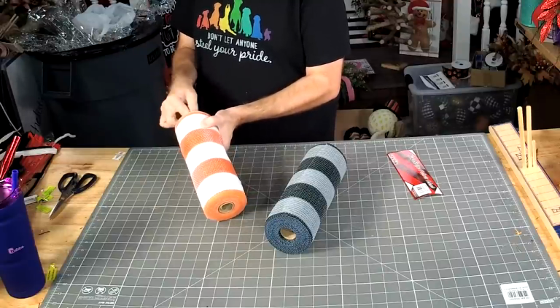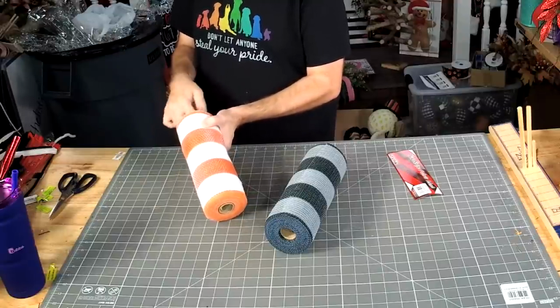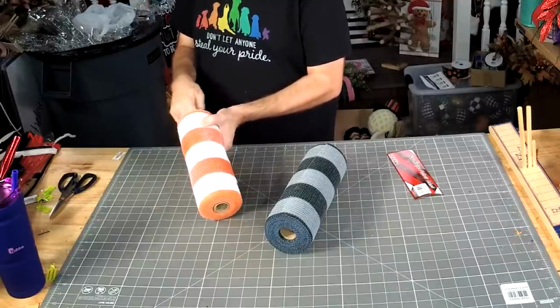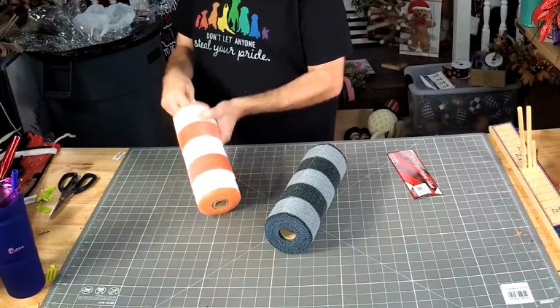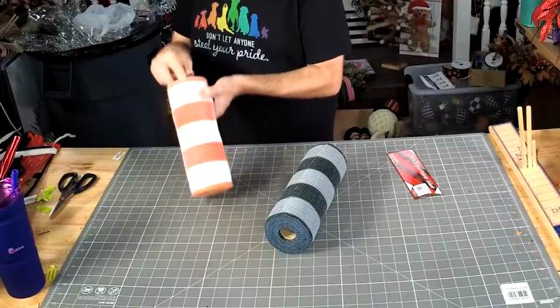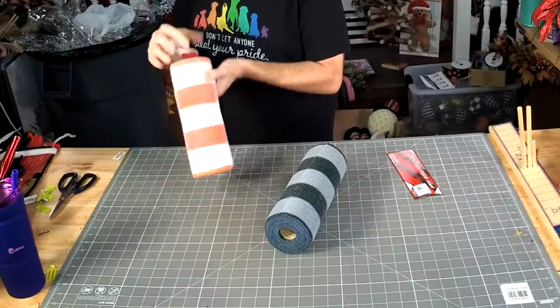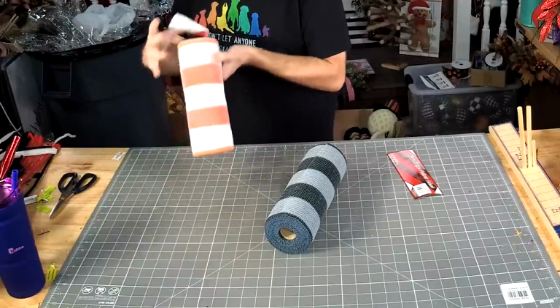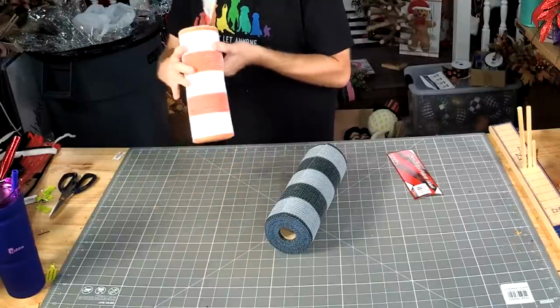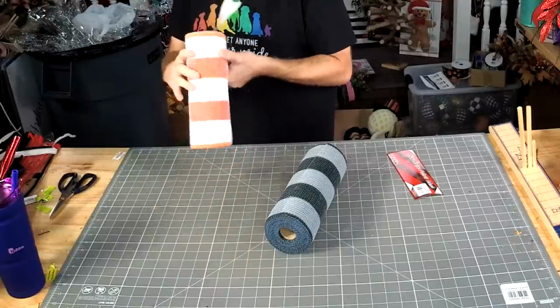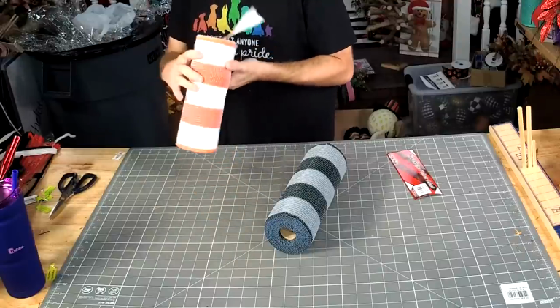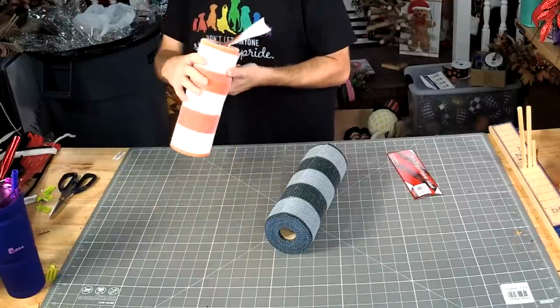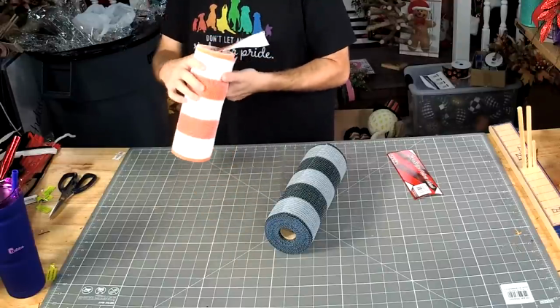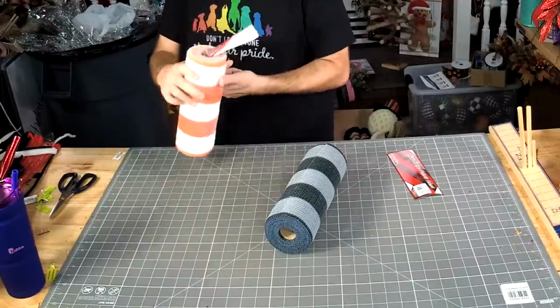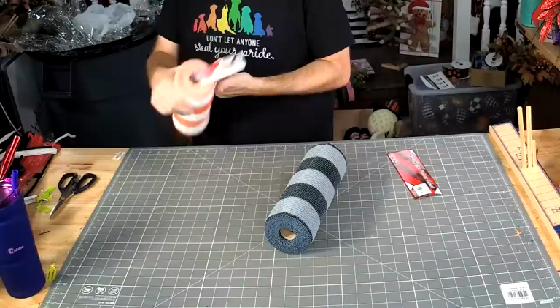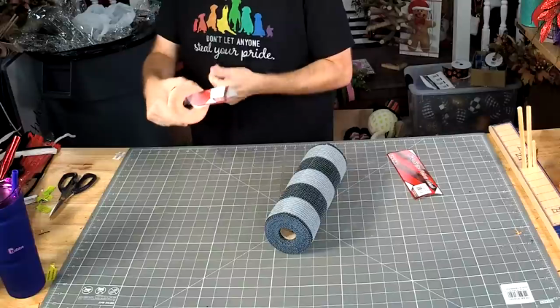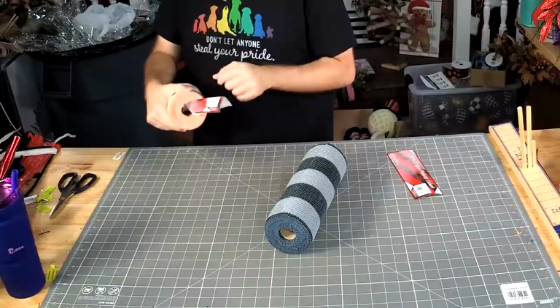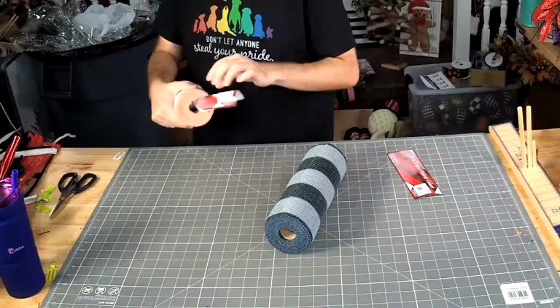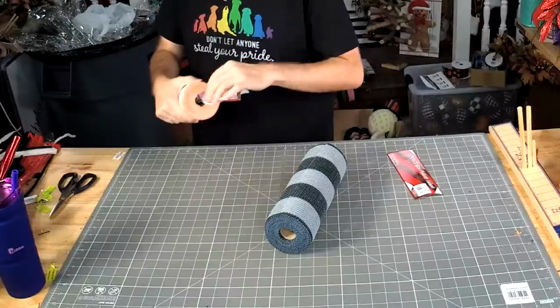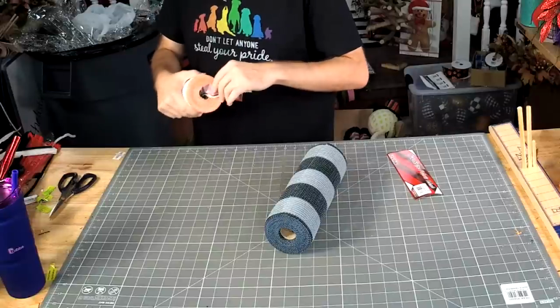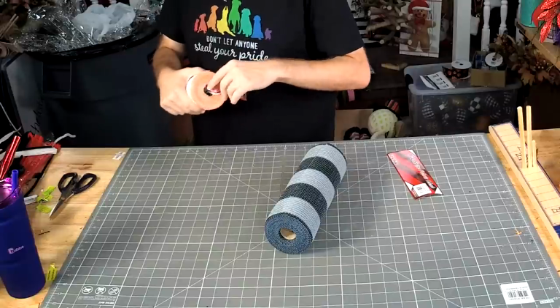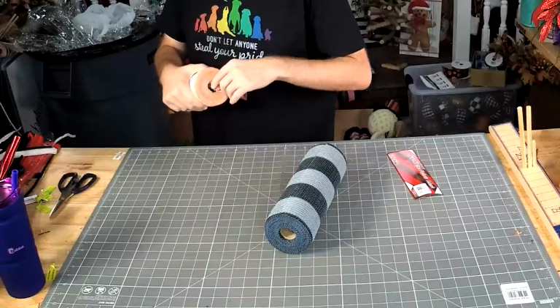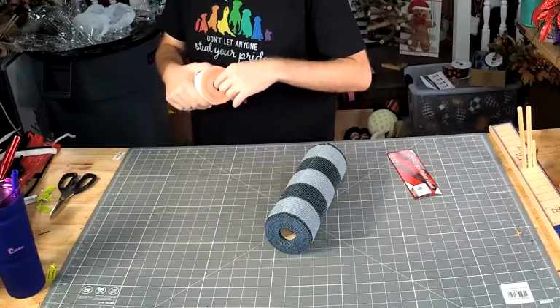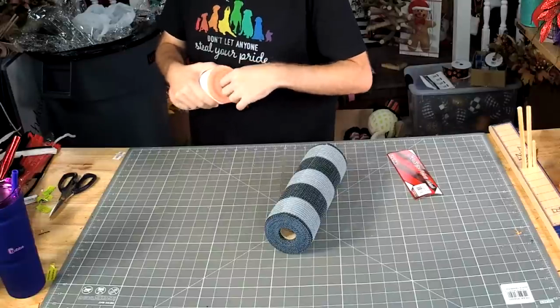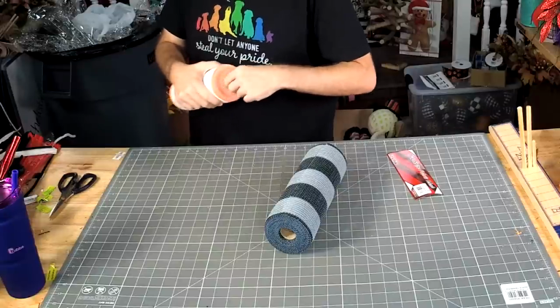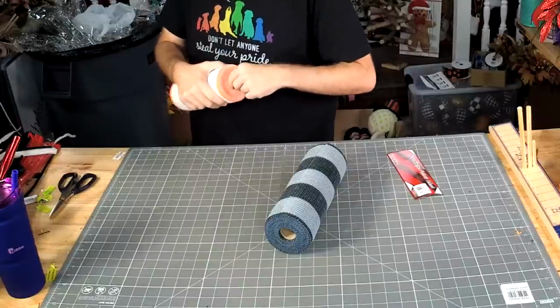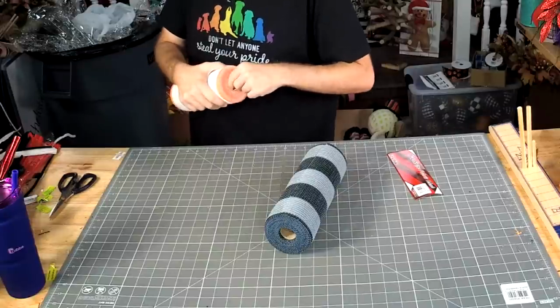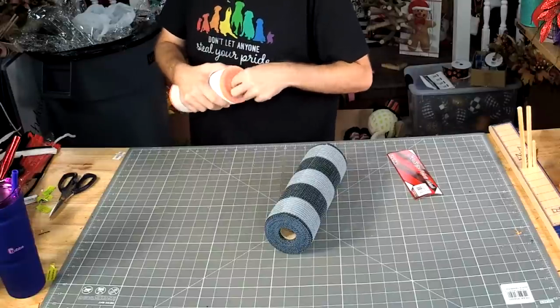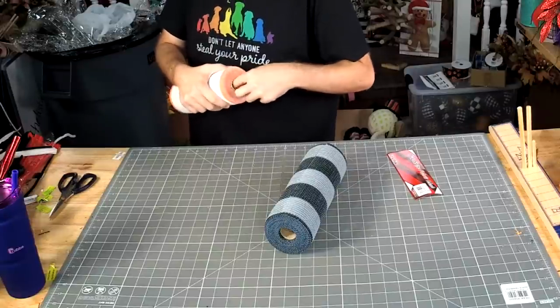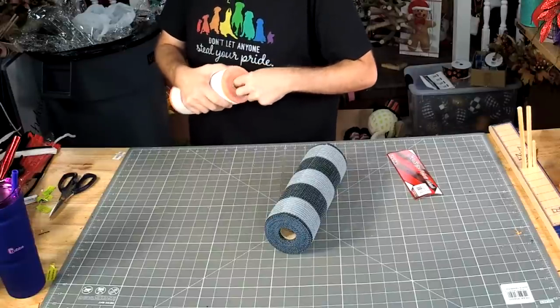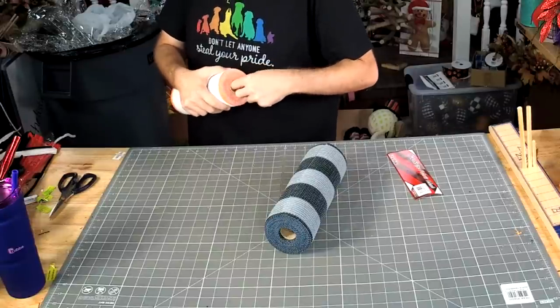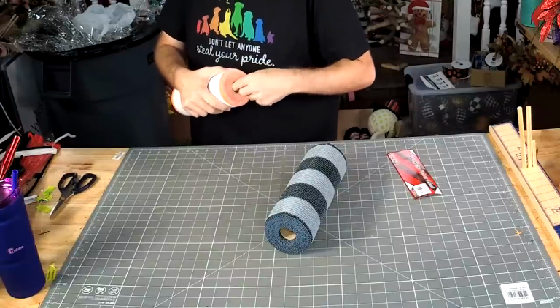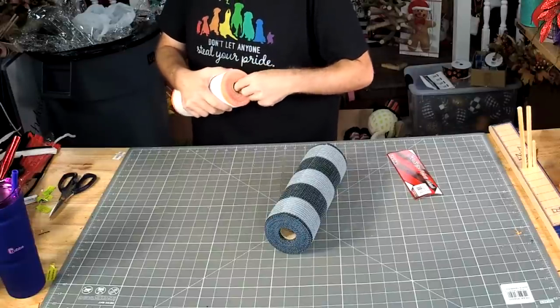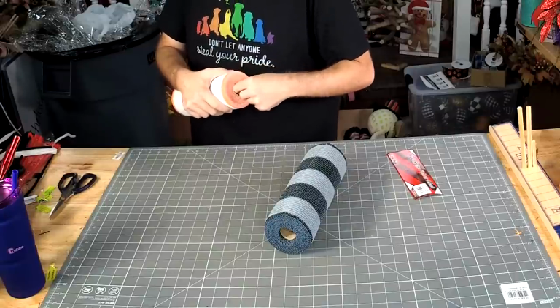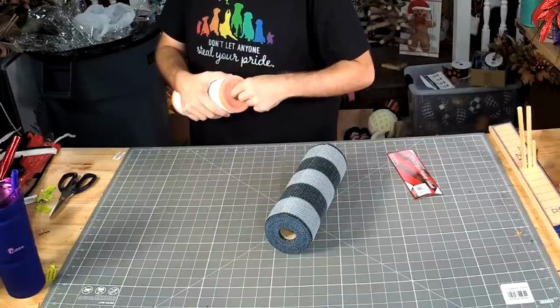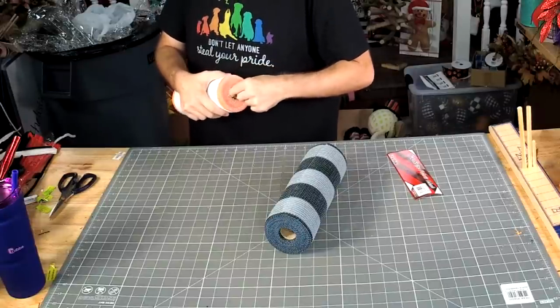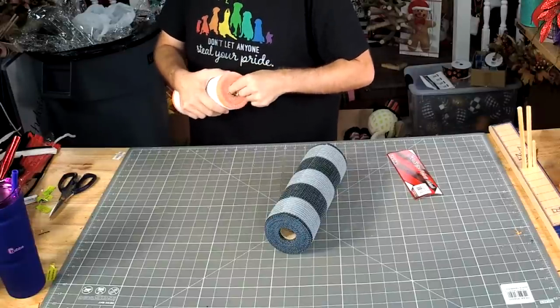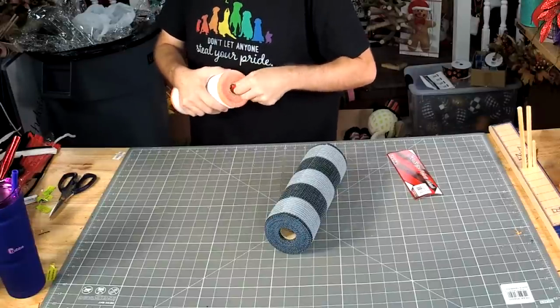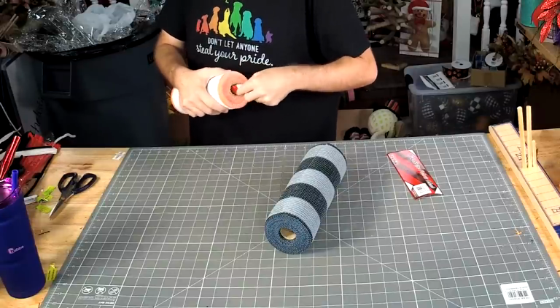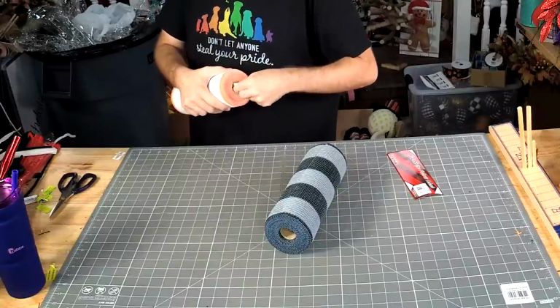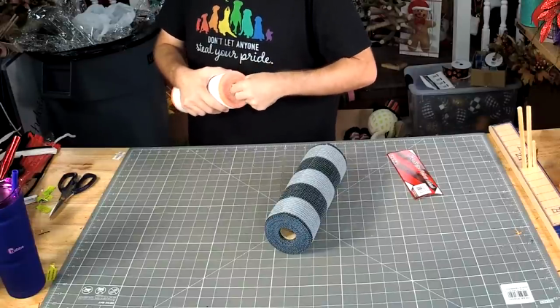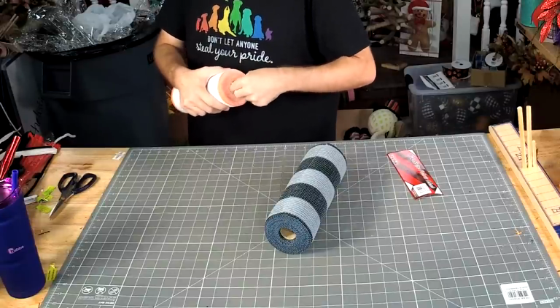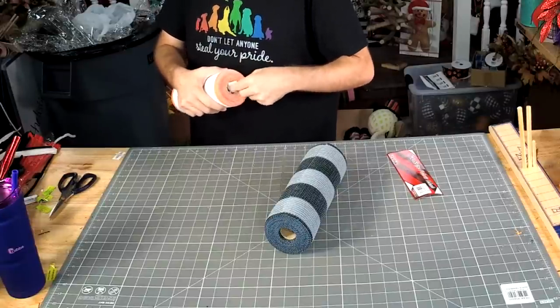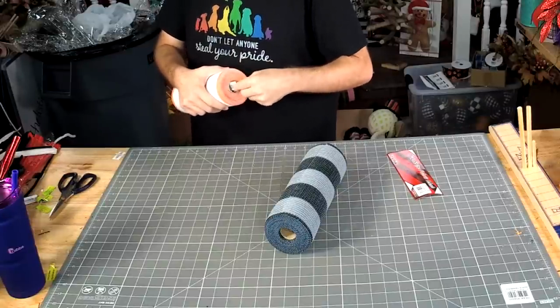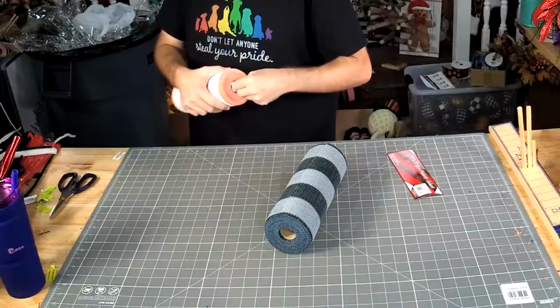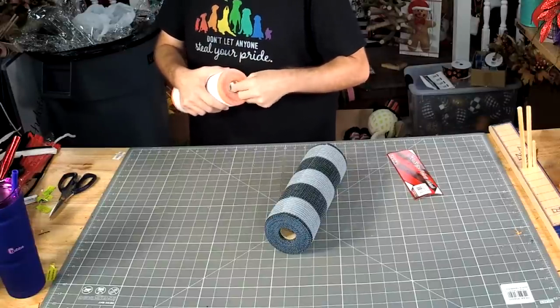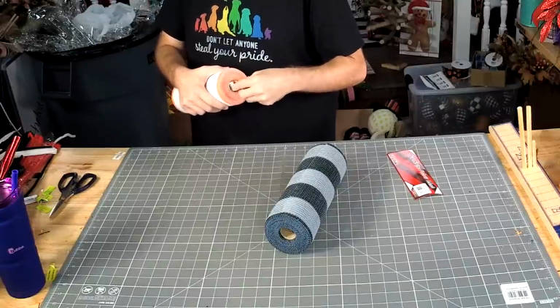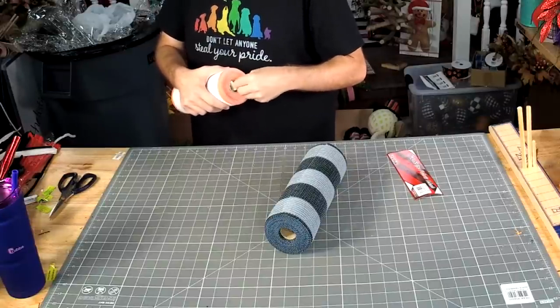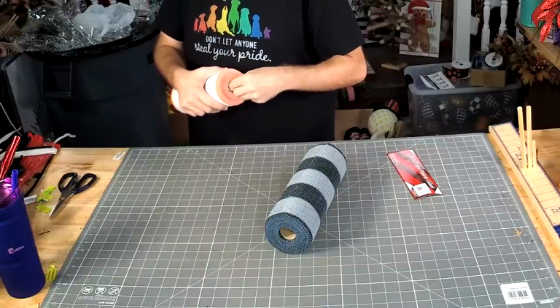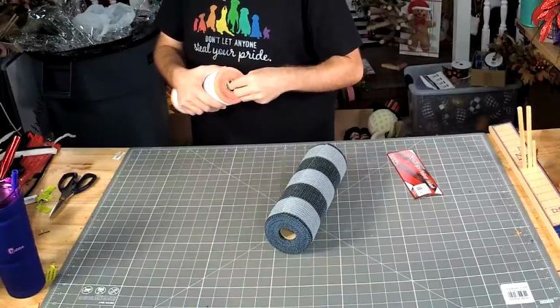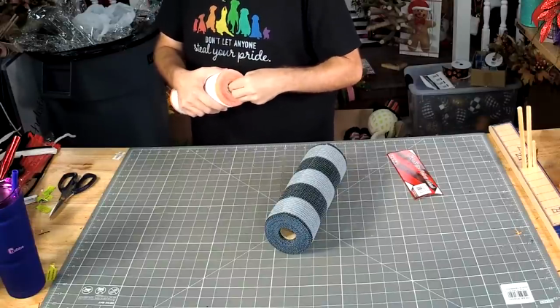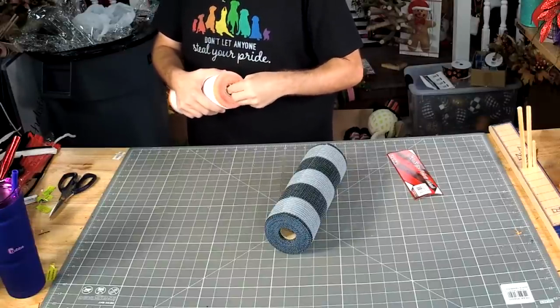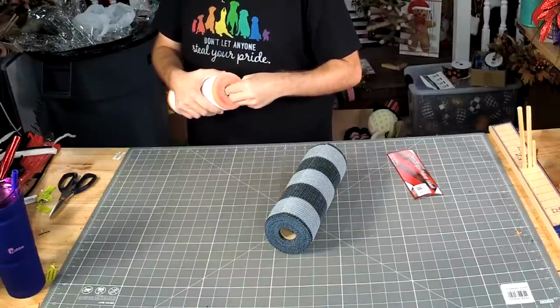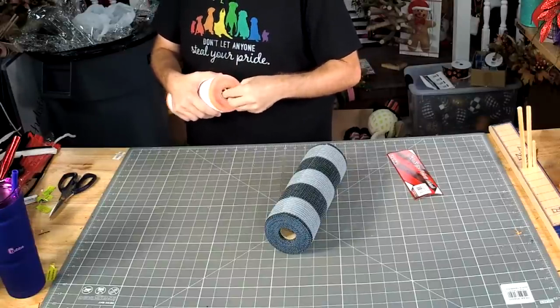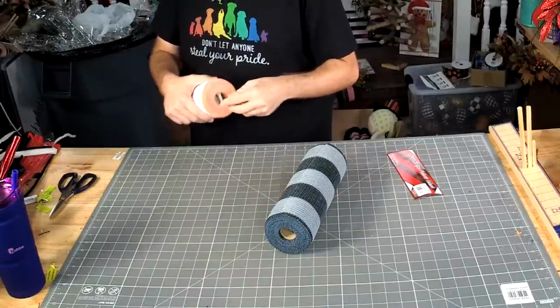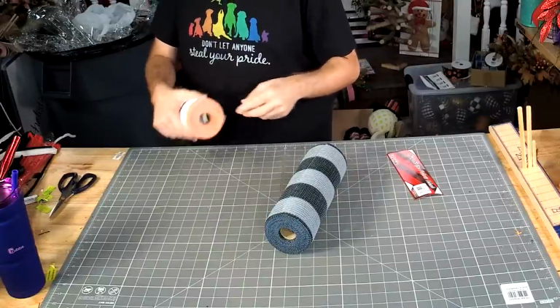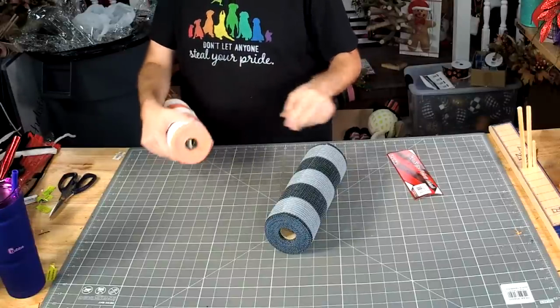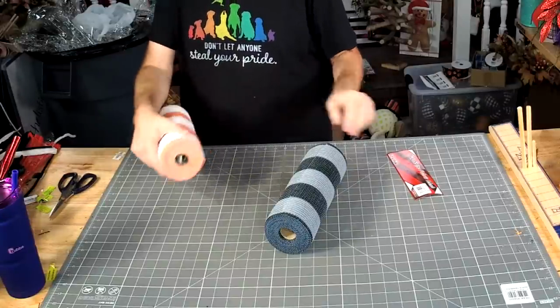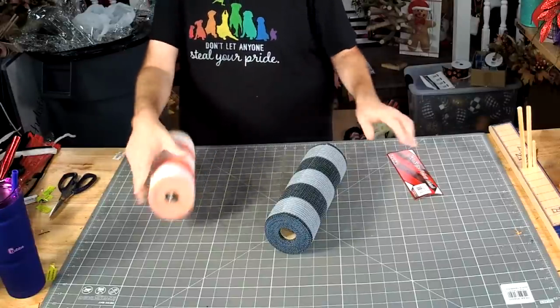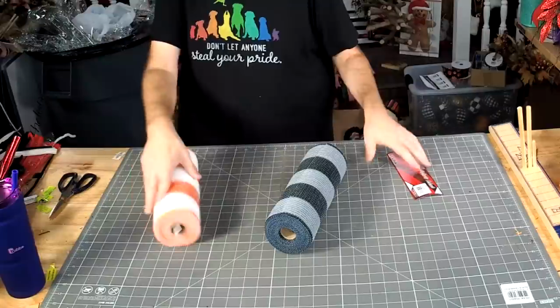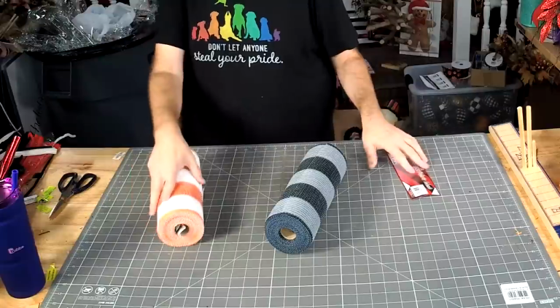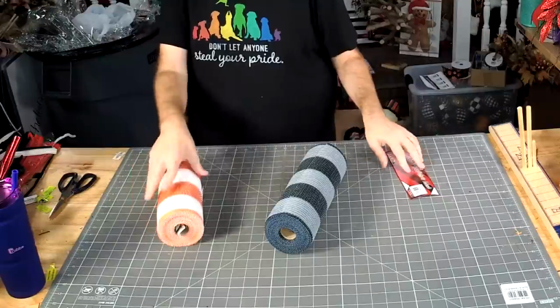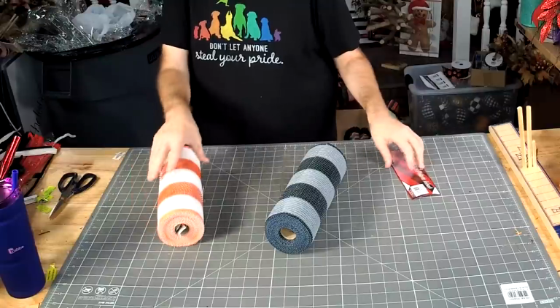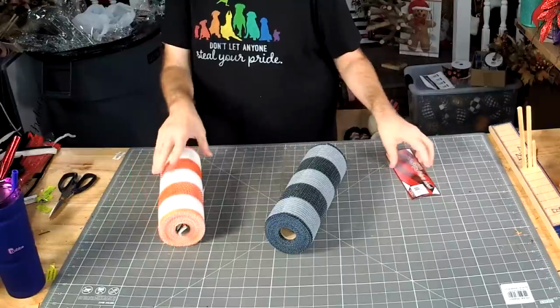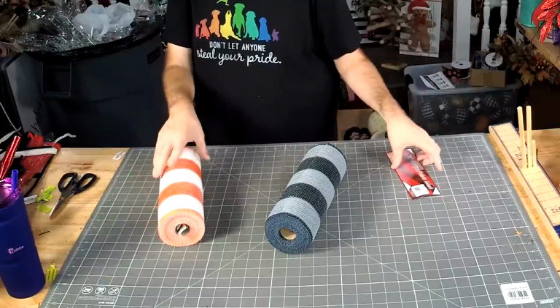Just stashing those little wrappers in there, because I don't think I'm going to use the whole roll of either one.